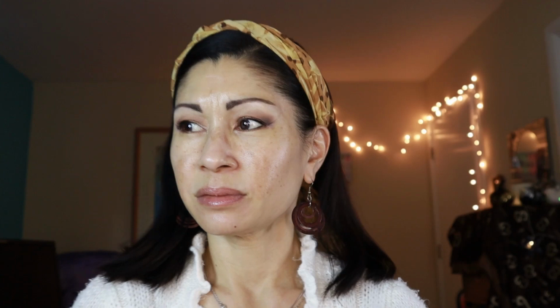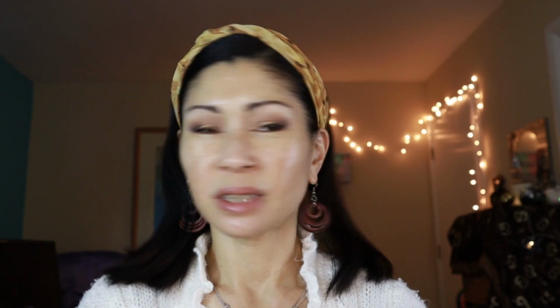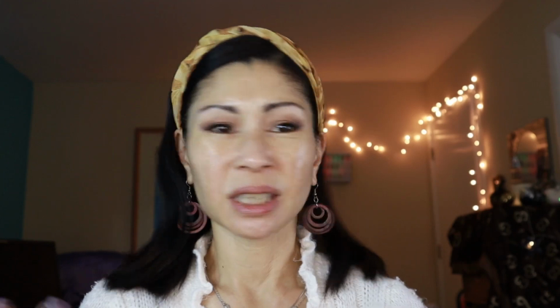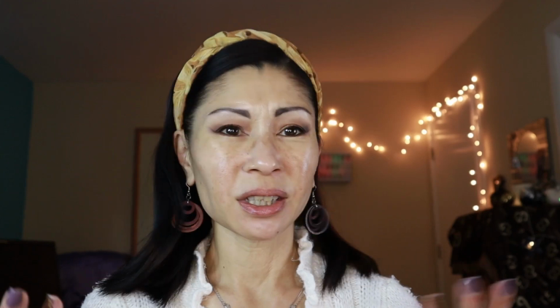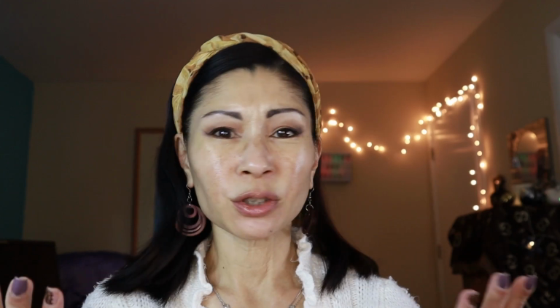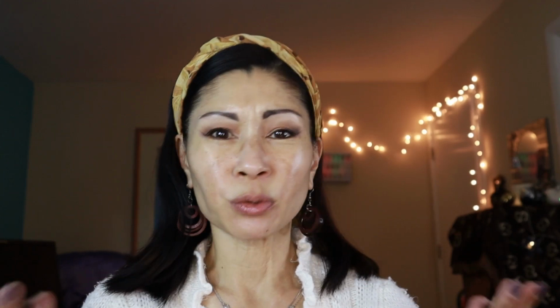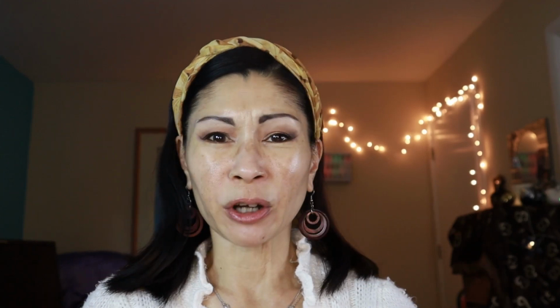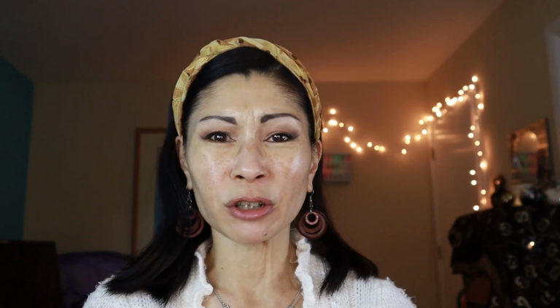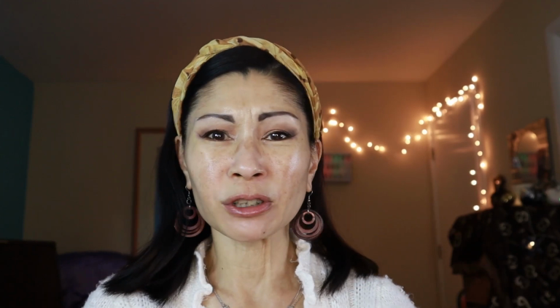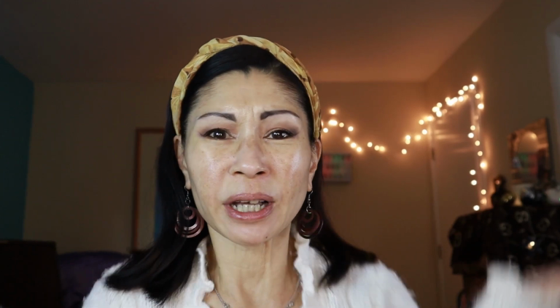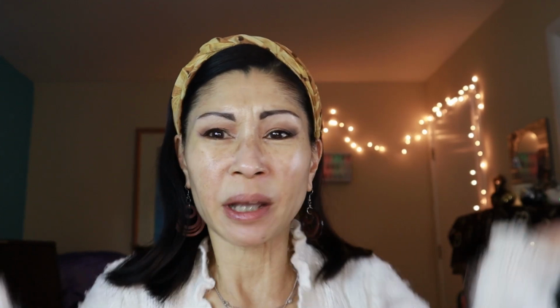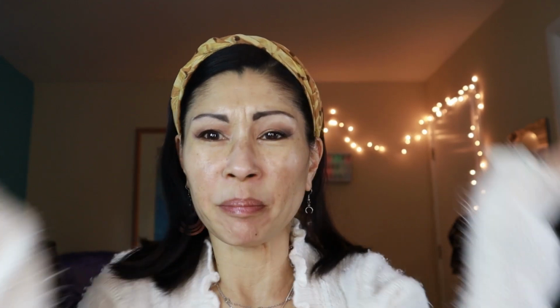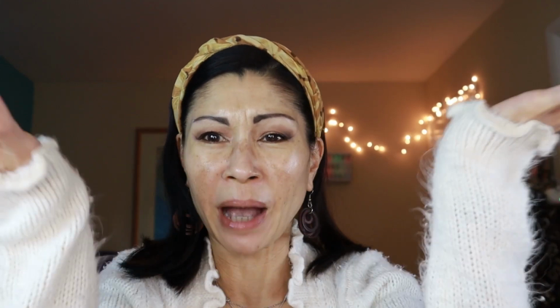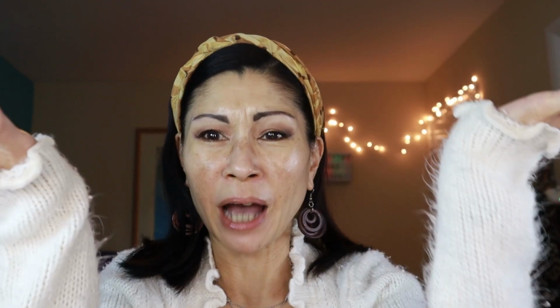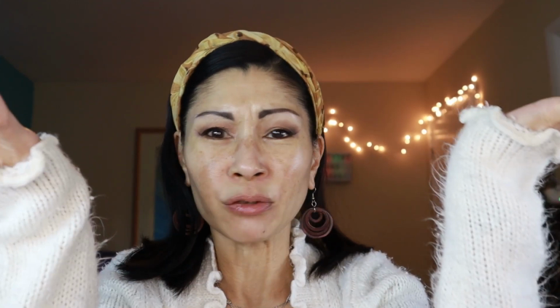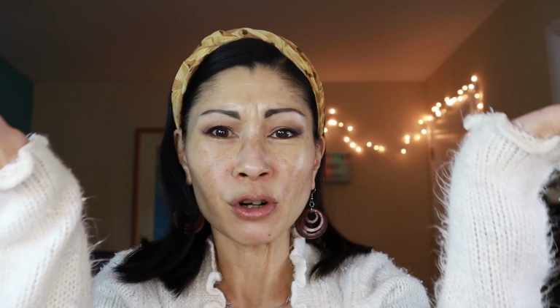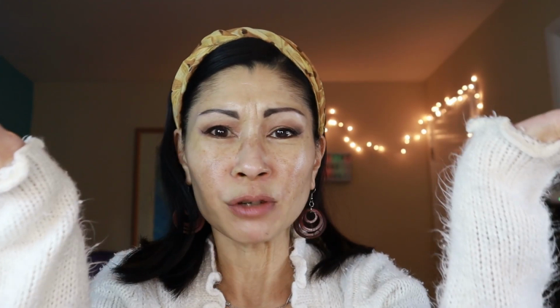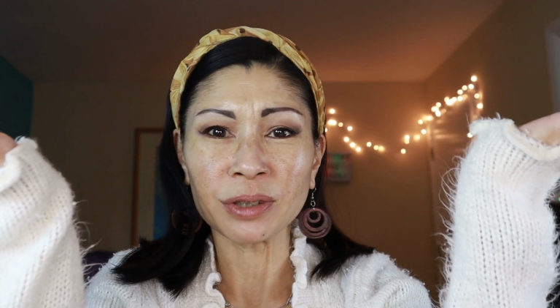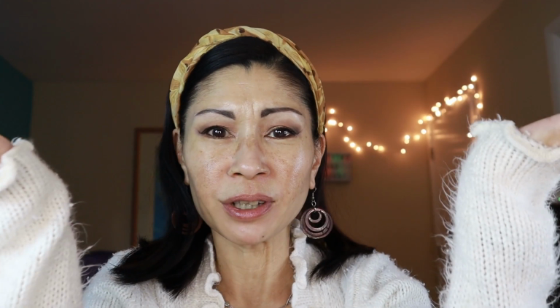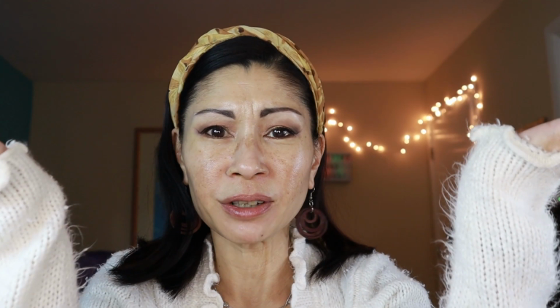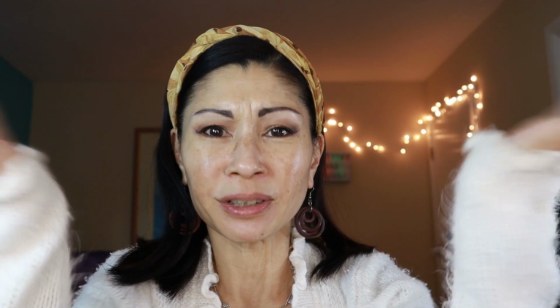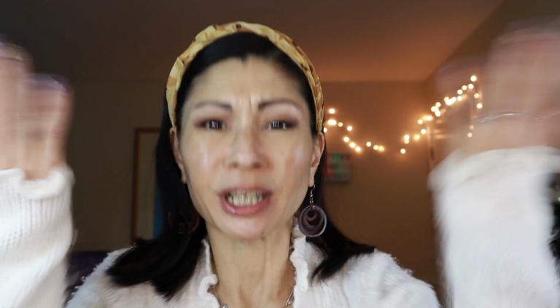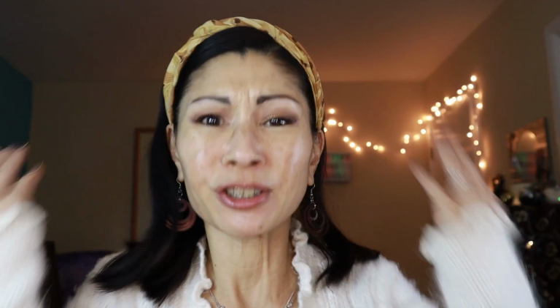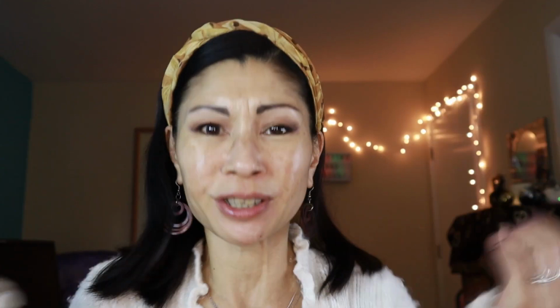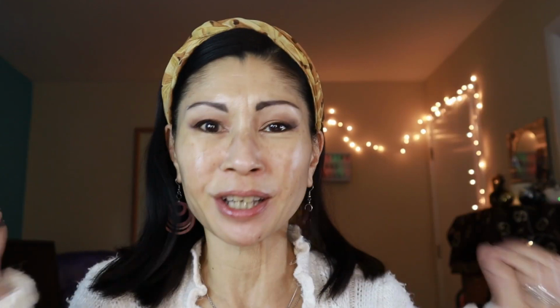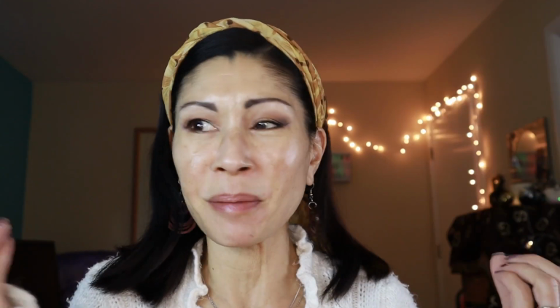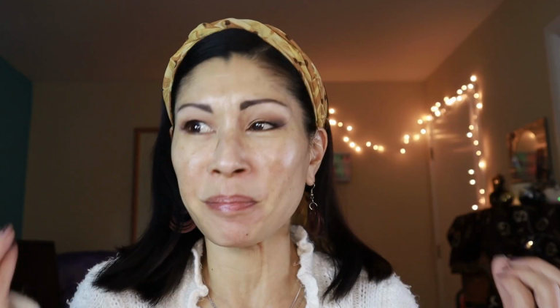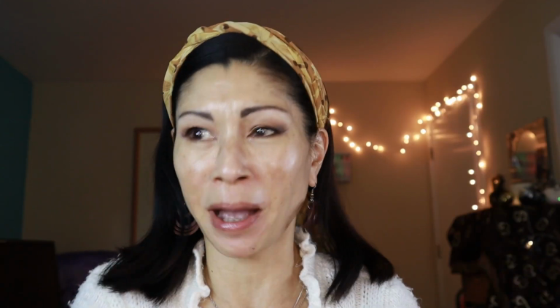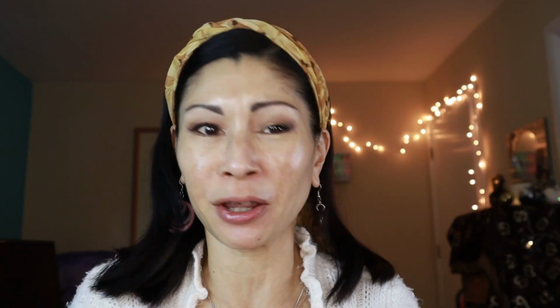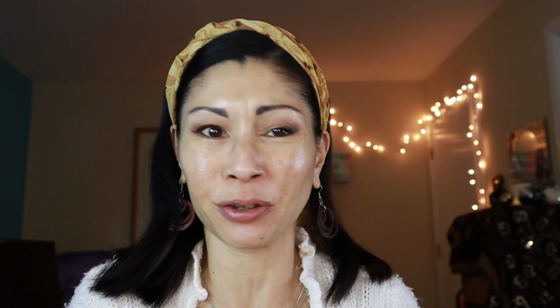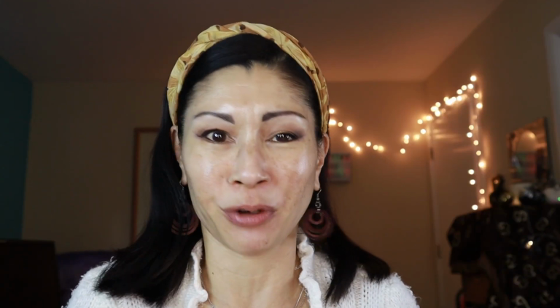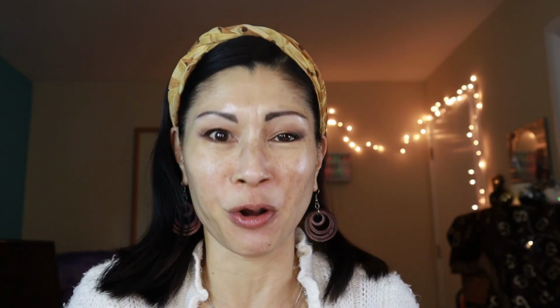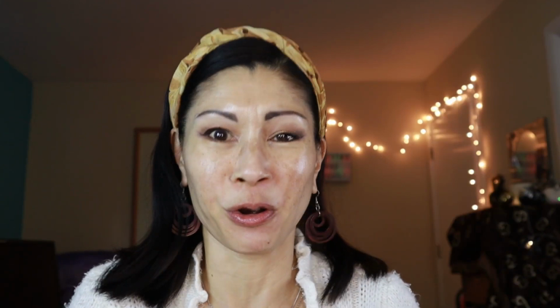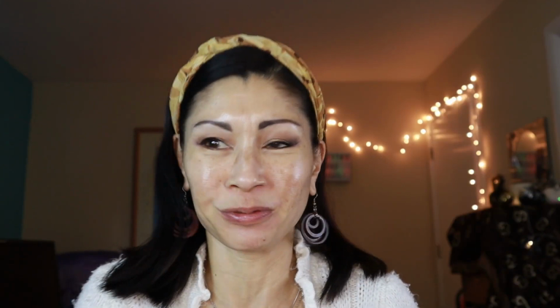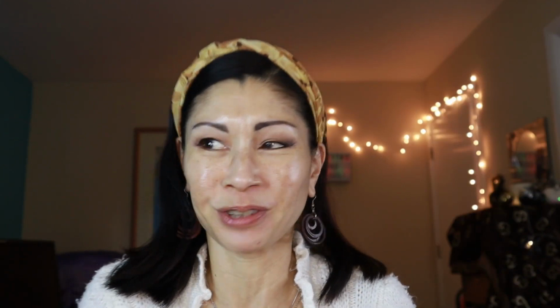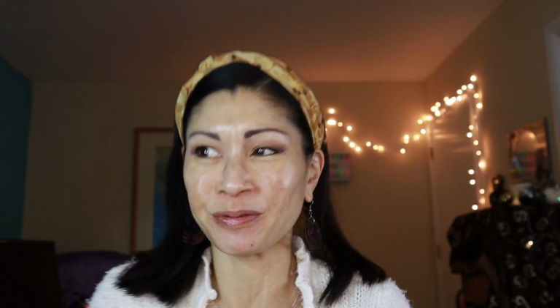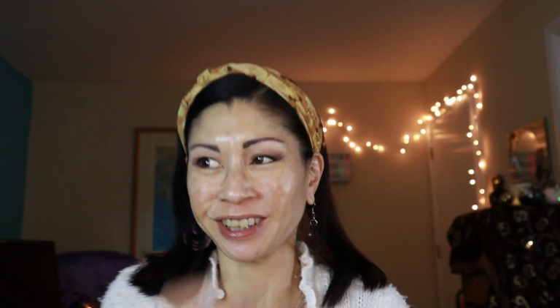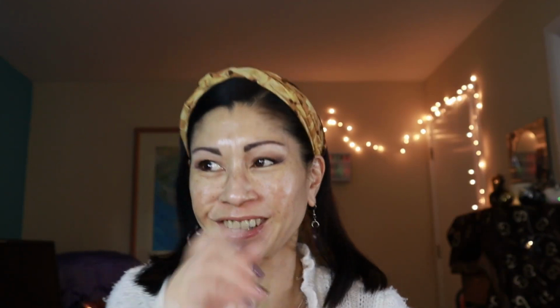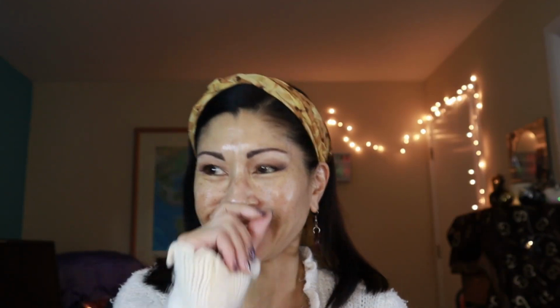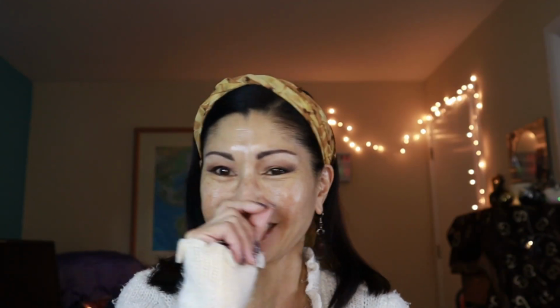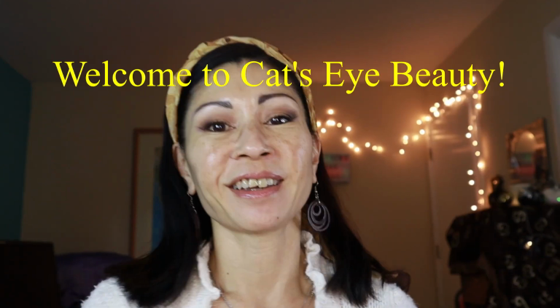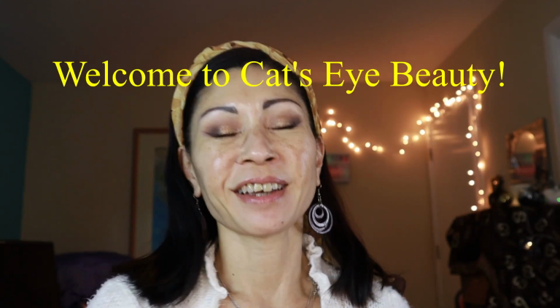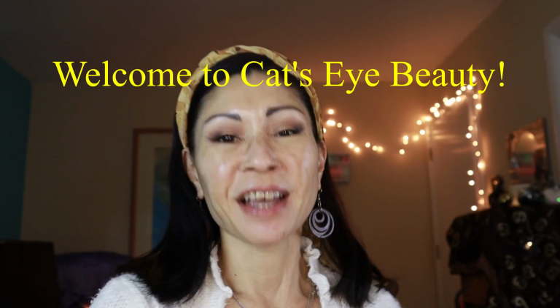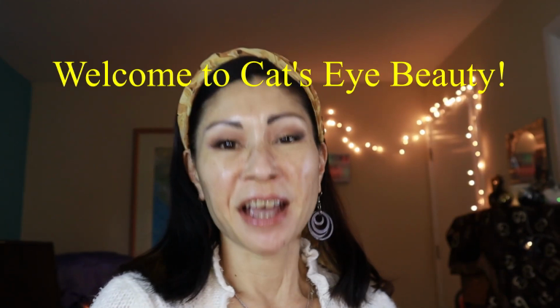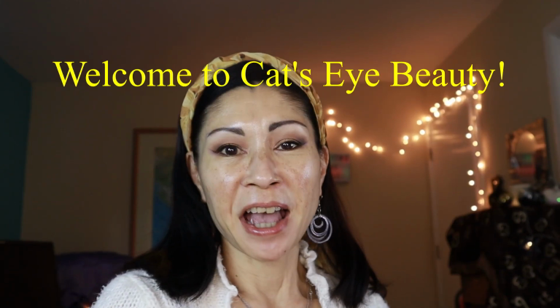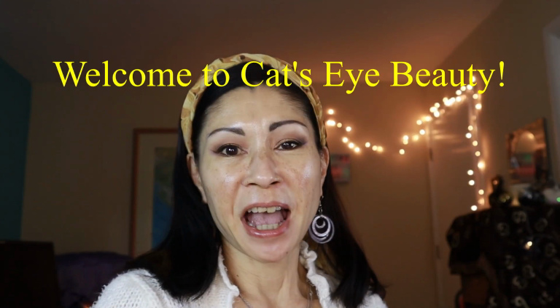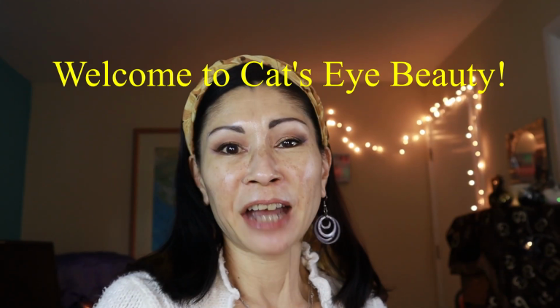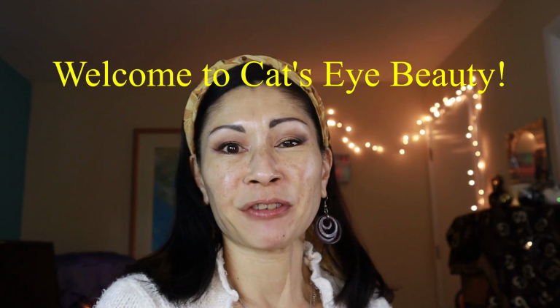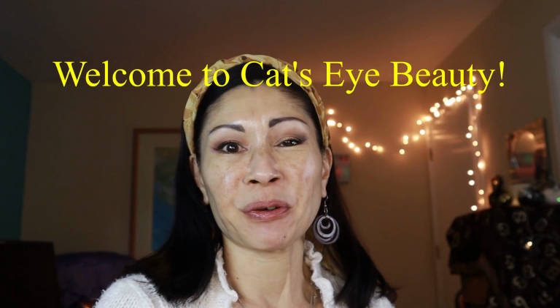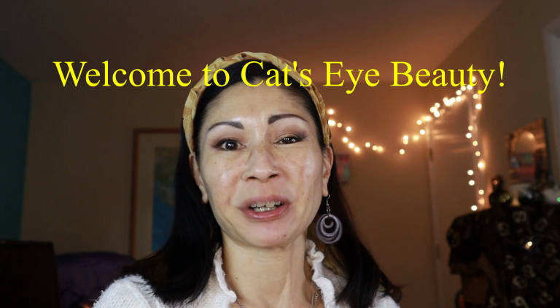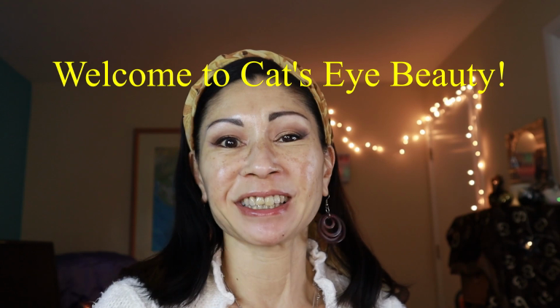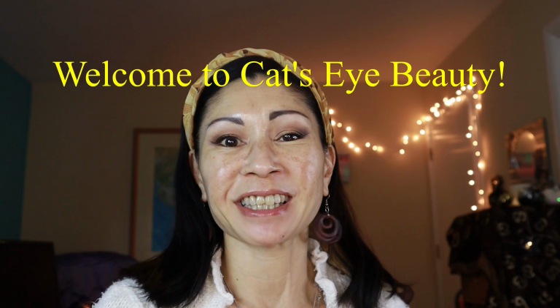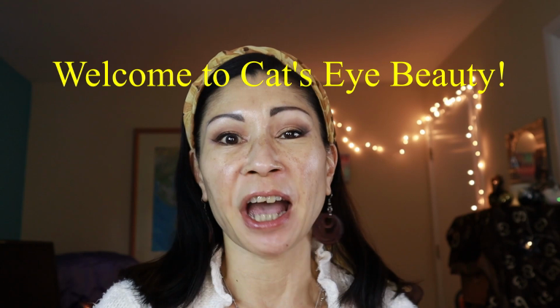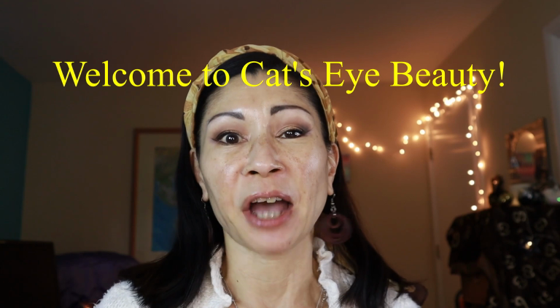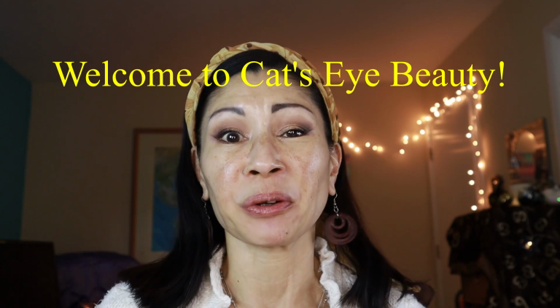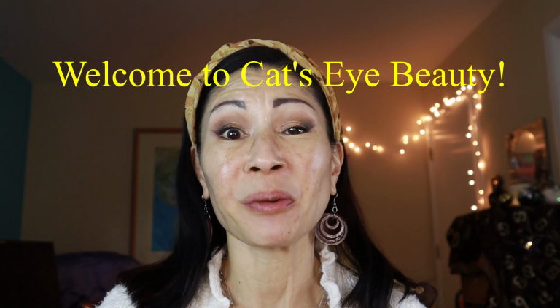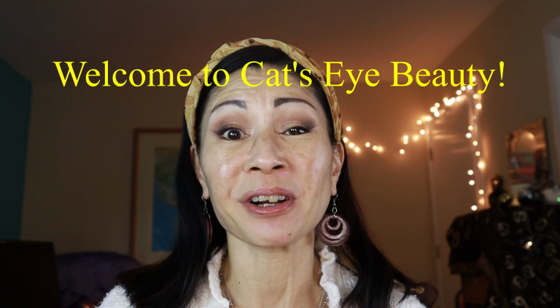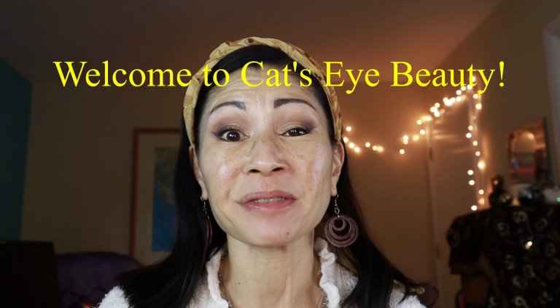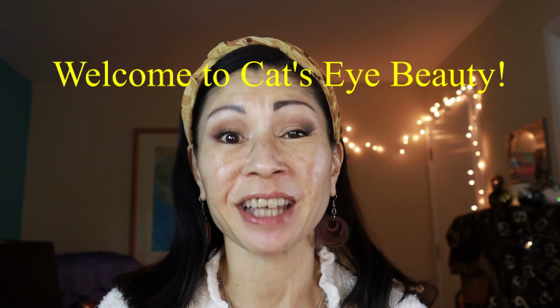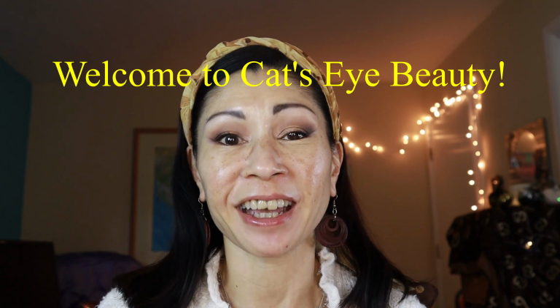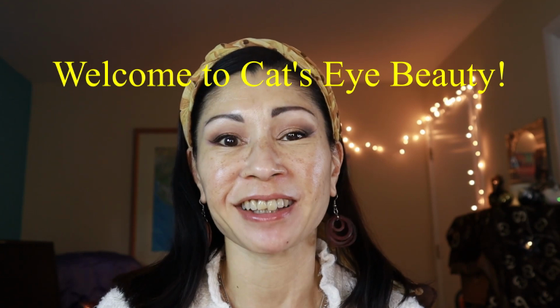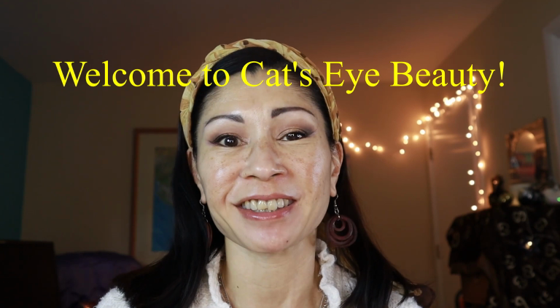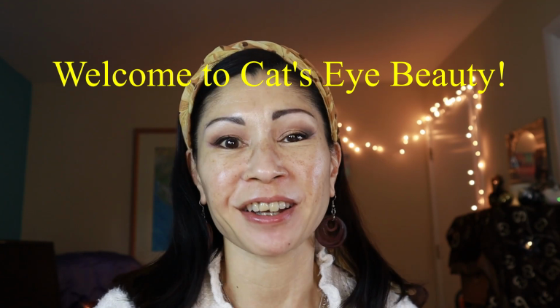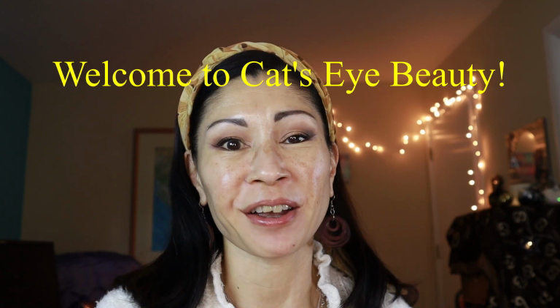Does this sweater look like a bathrobe to you? It looks like a bathrobe. Hey everyone, it's Kat and welcome to Kat's Eye.